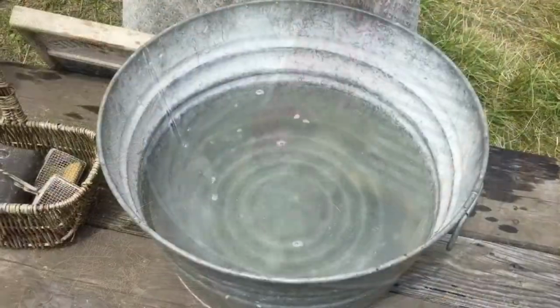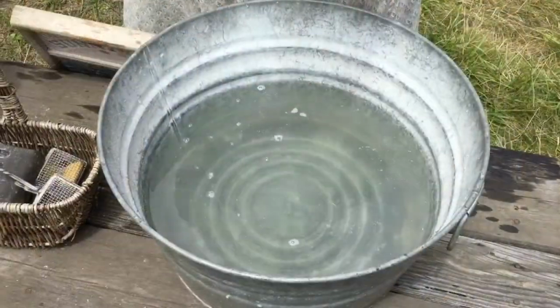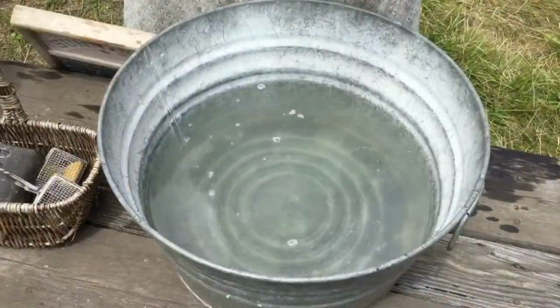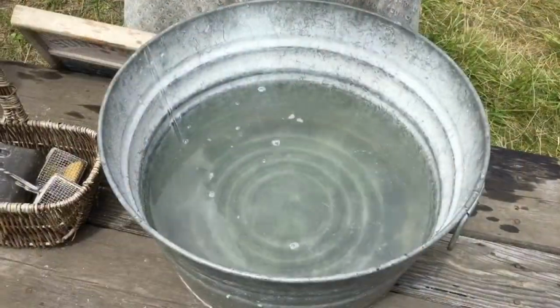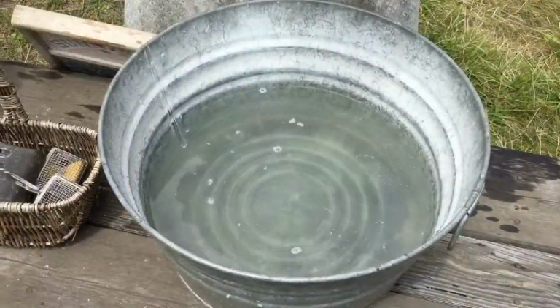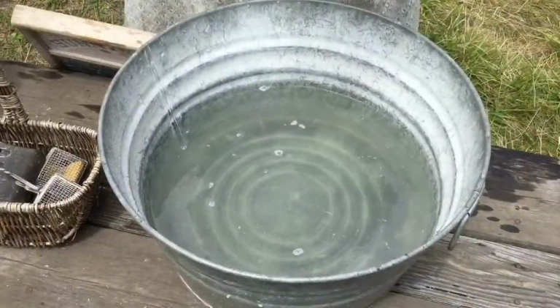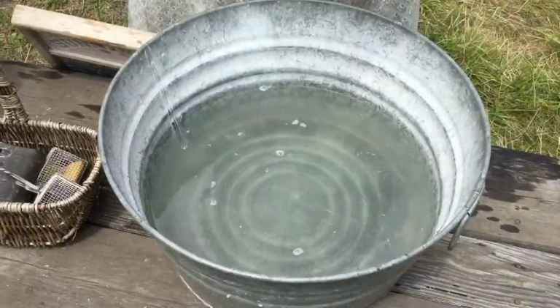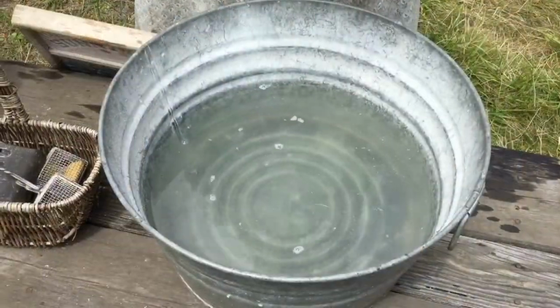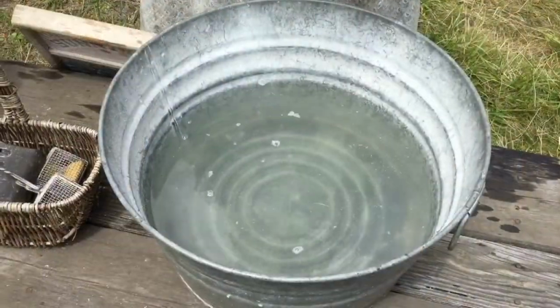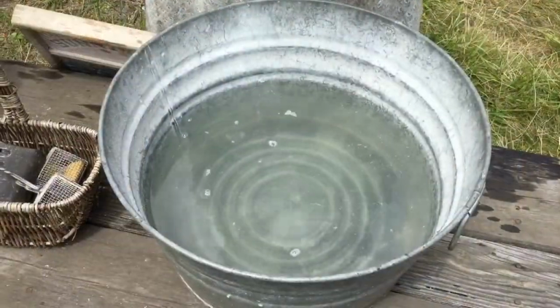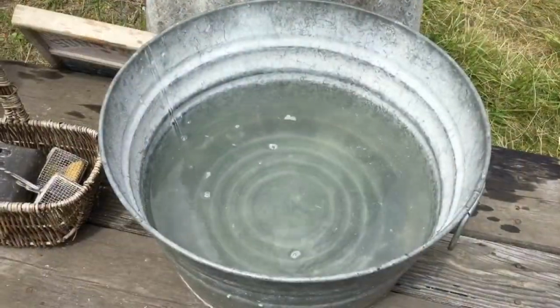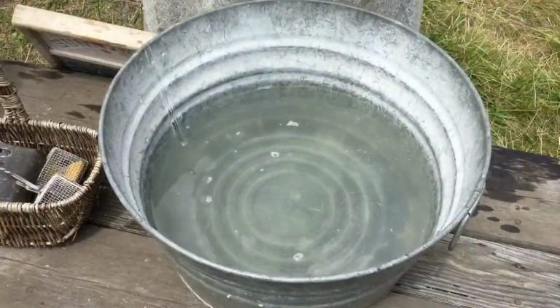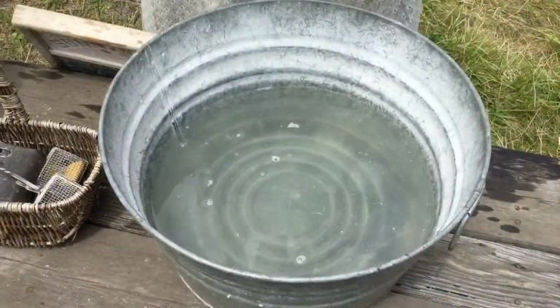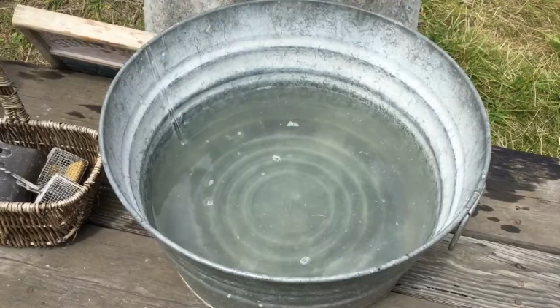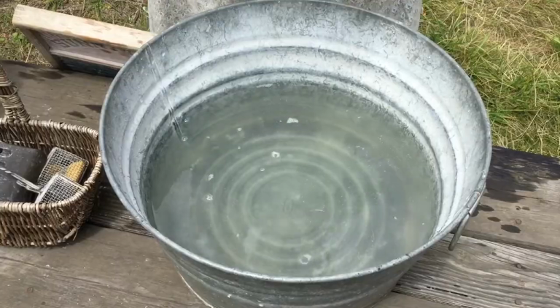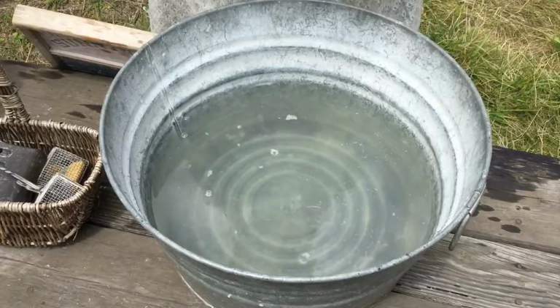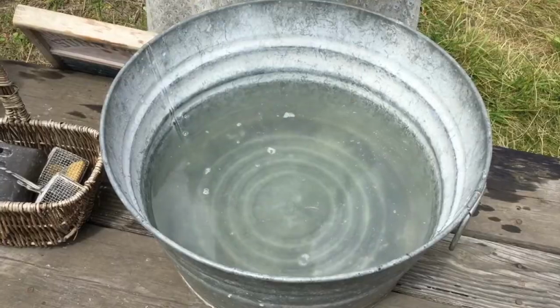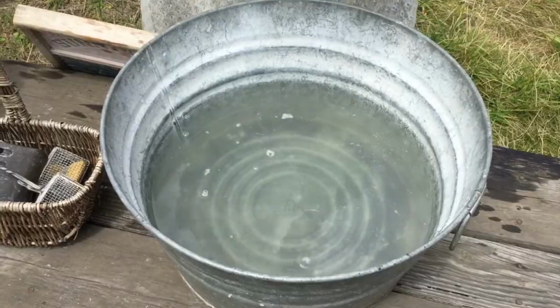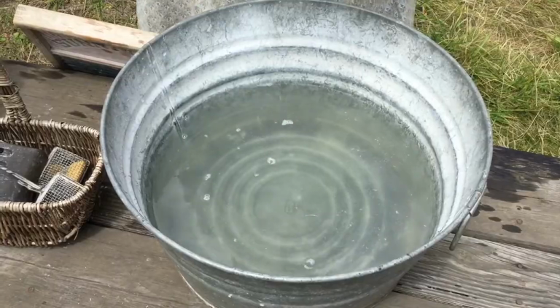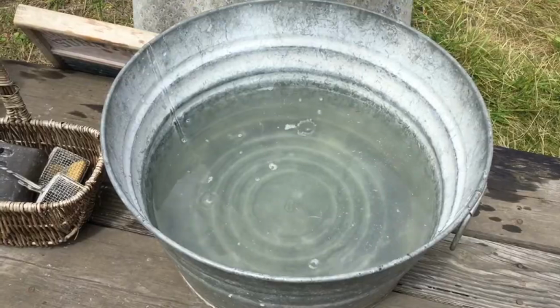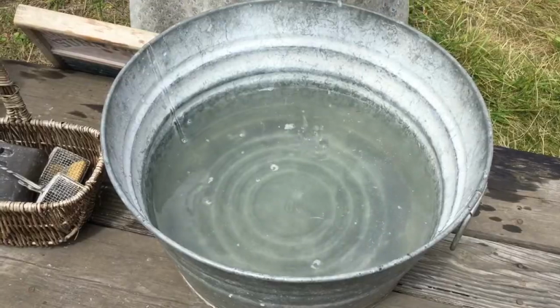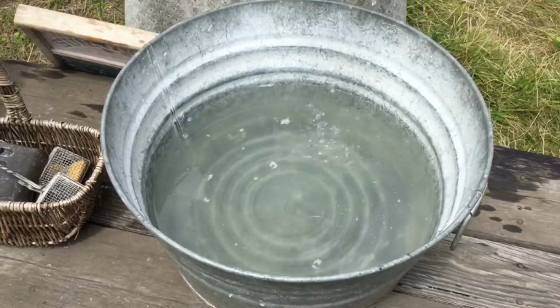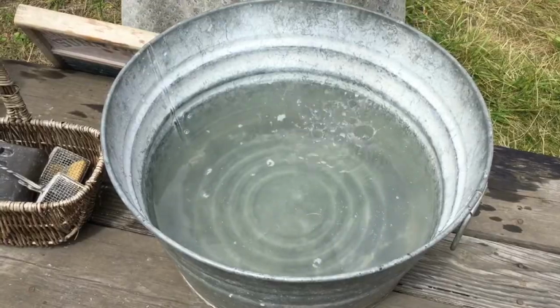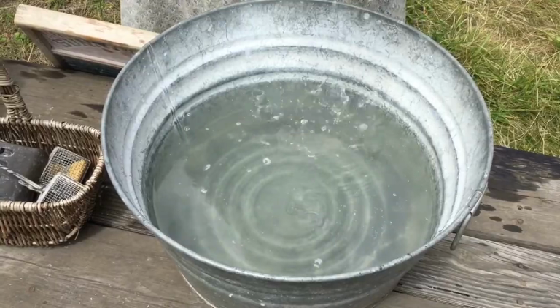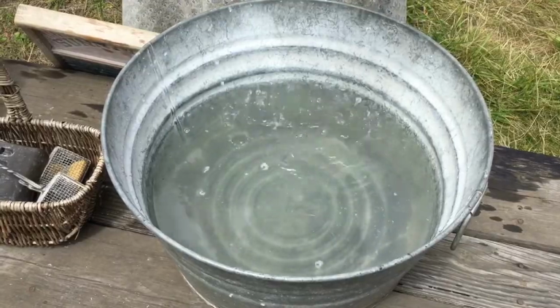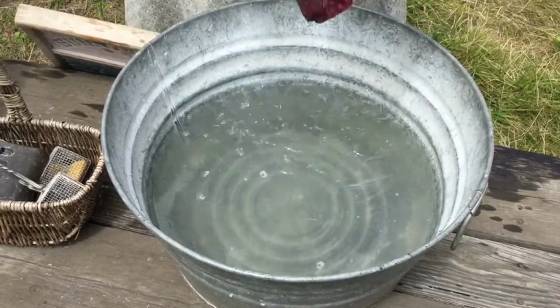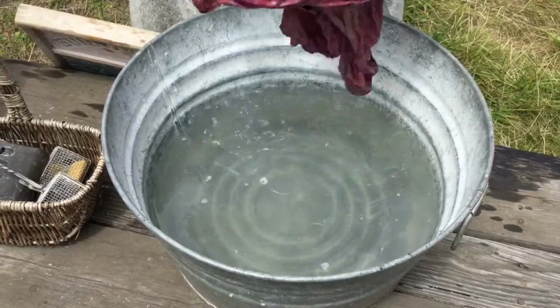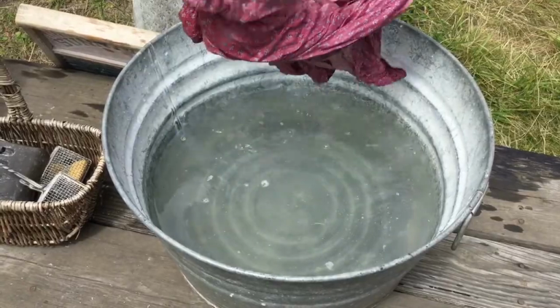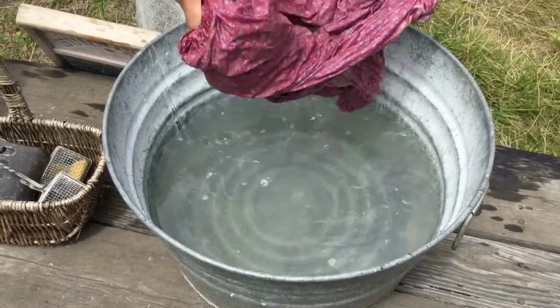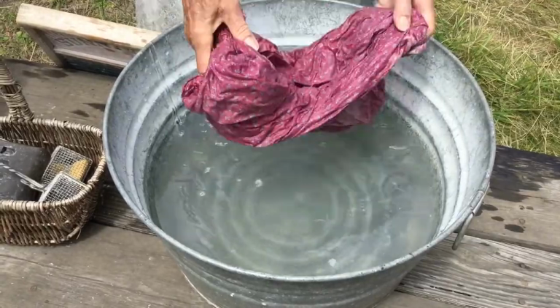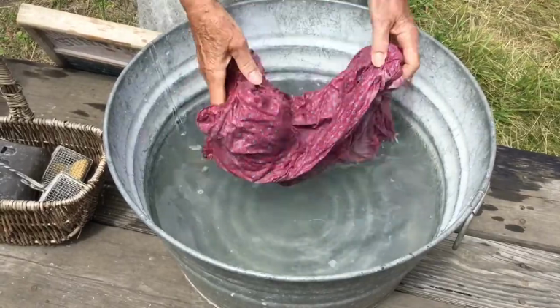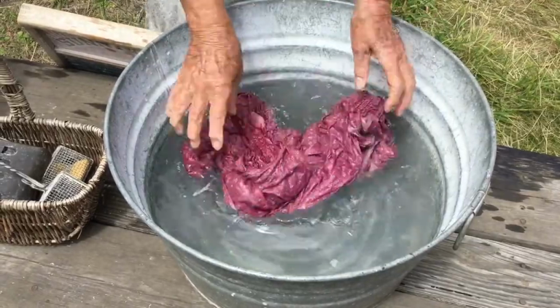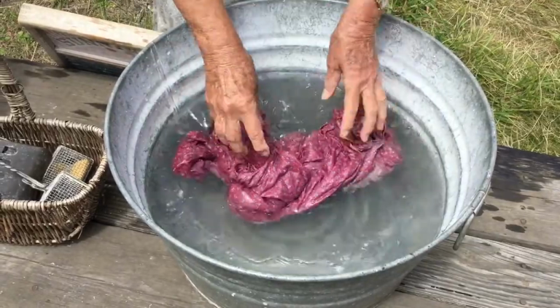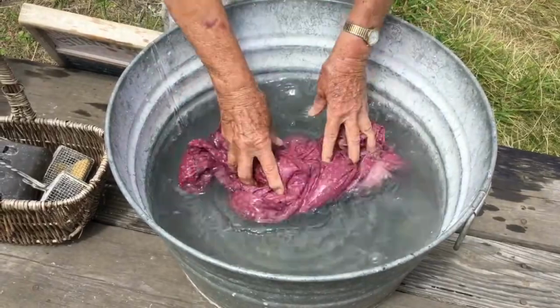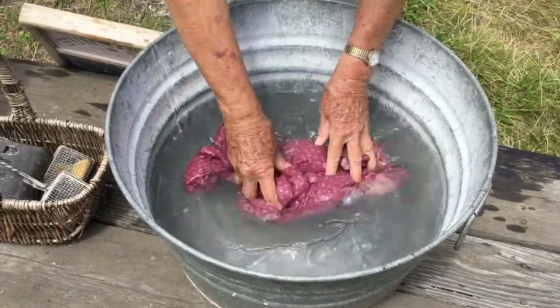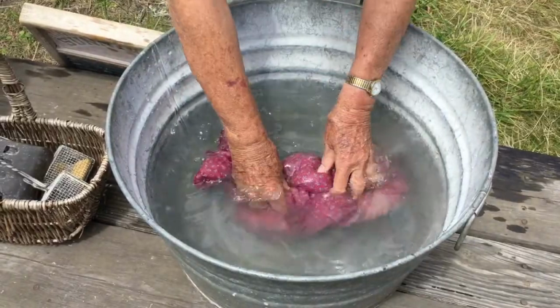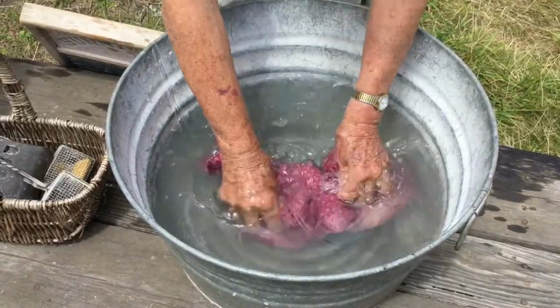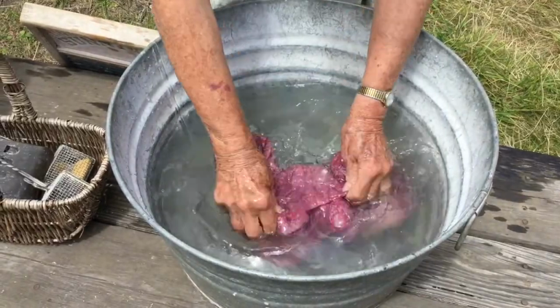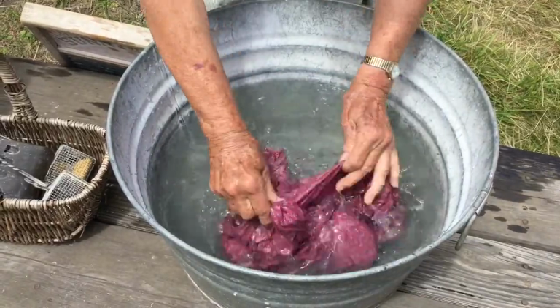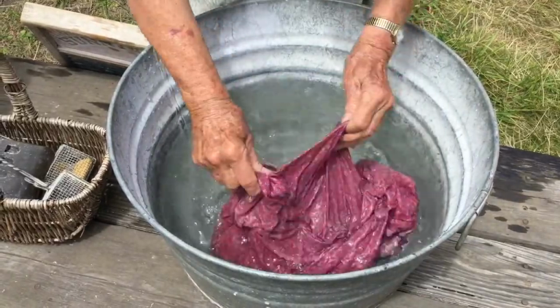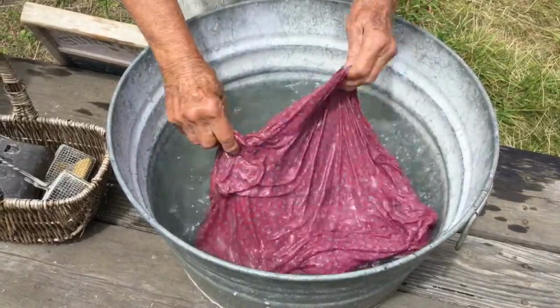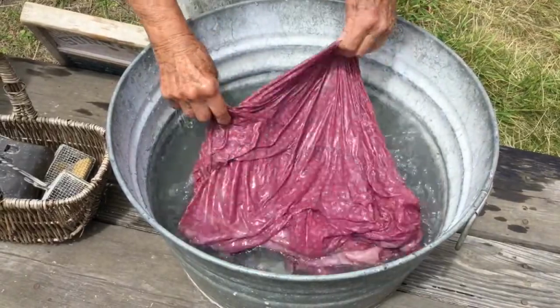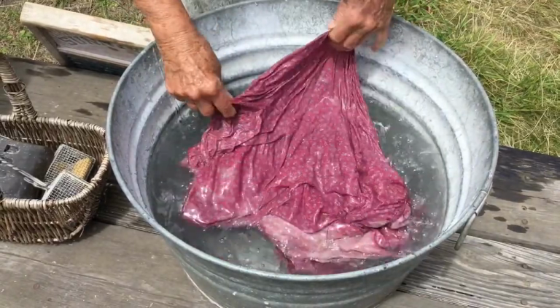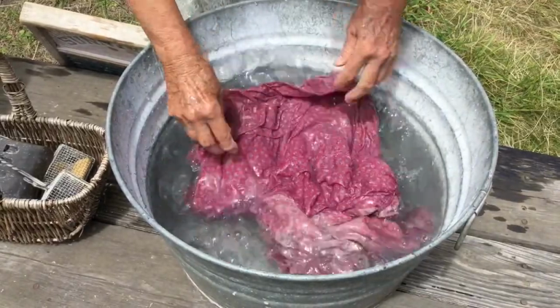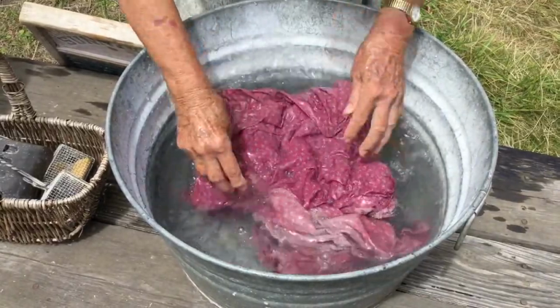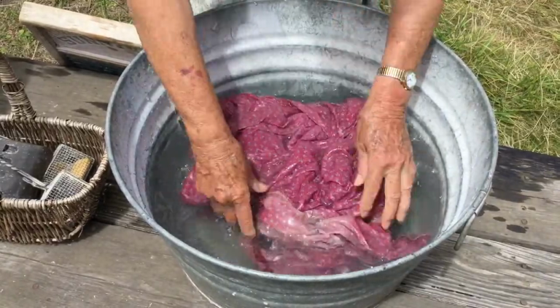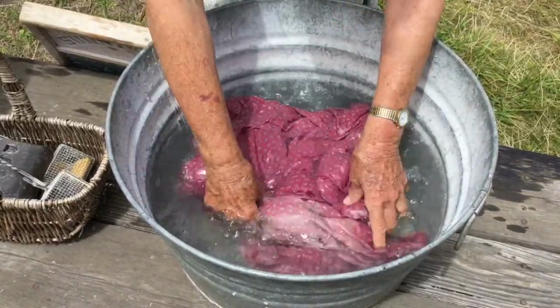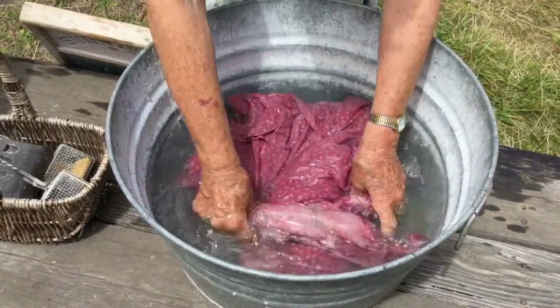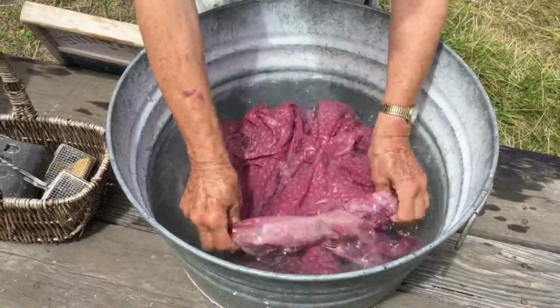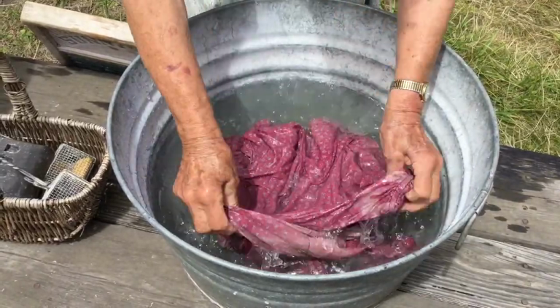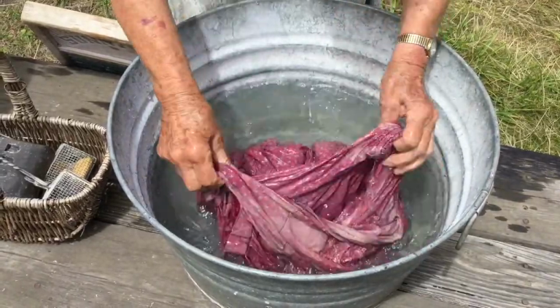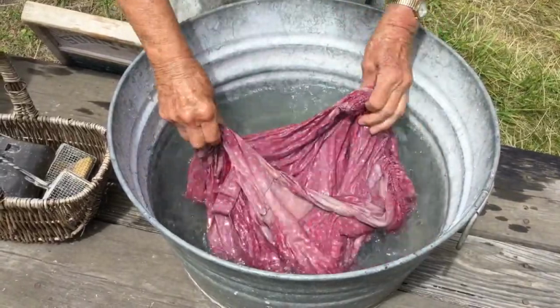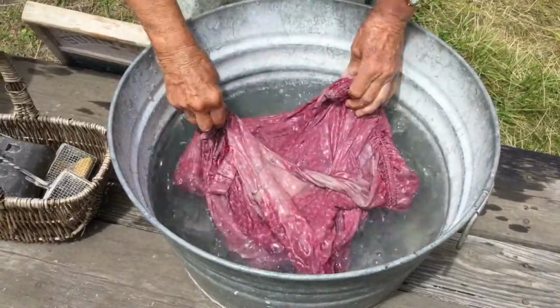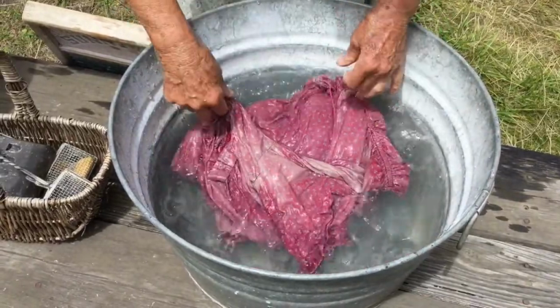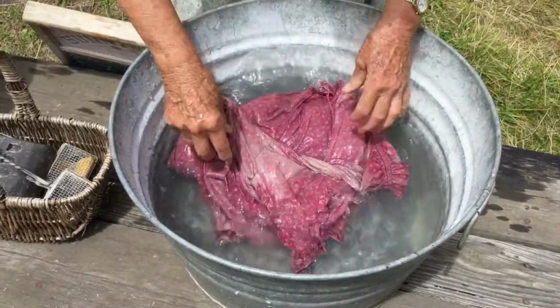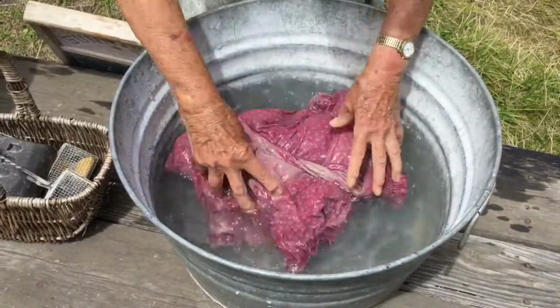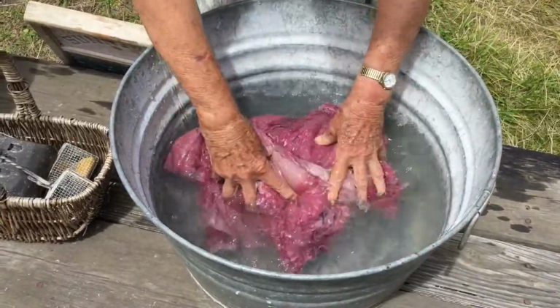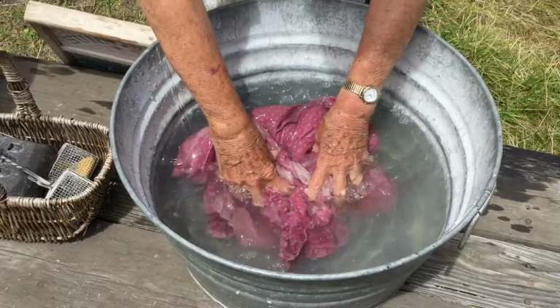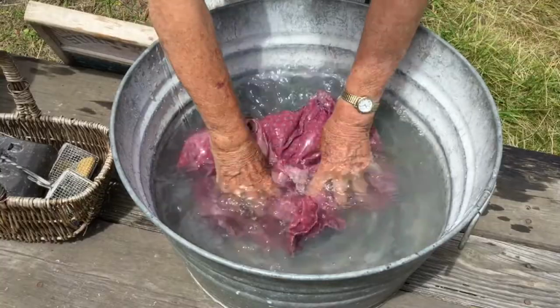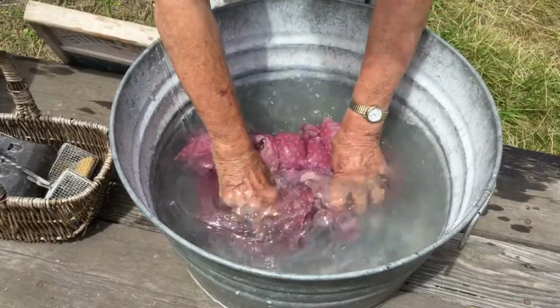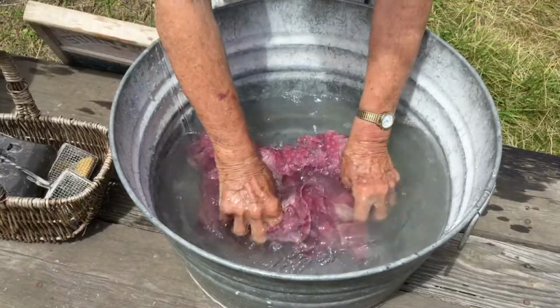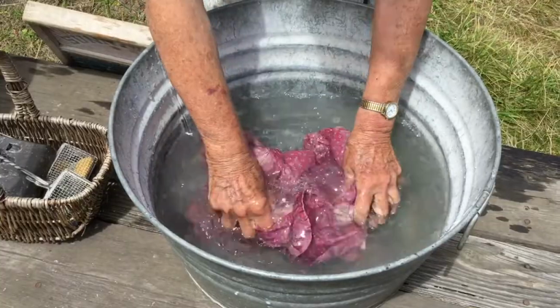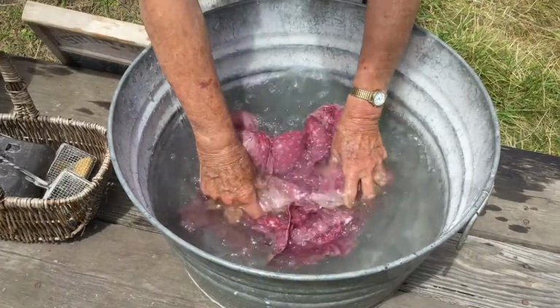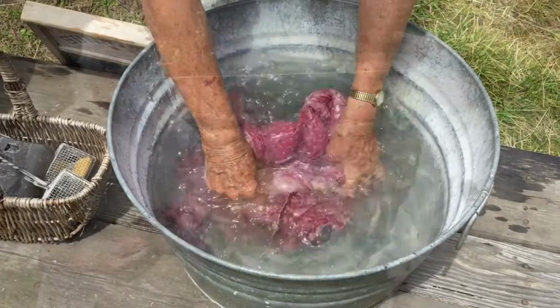Now that we have the dirt out, we need to get the soap out of the clothes. We'll just move it around in the rinse water.